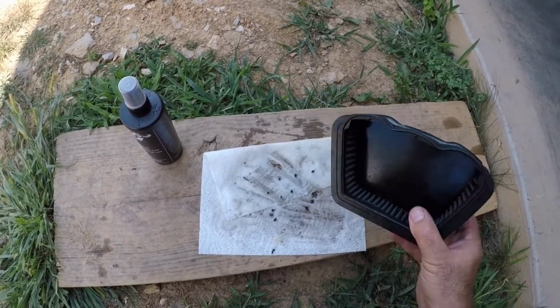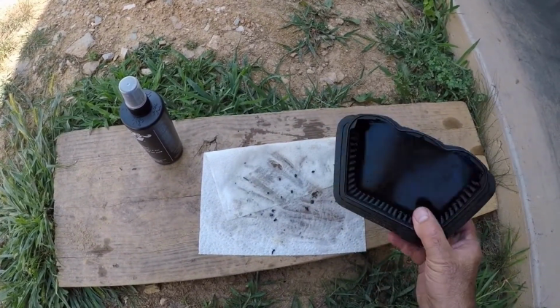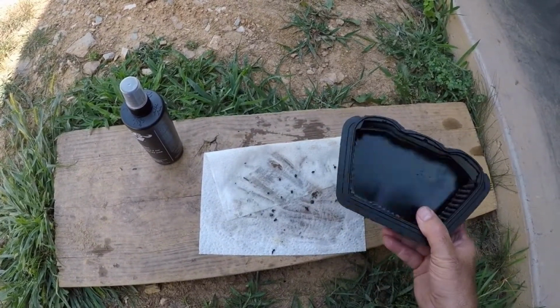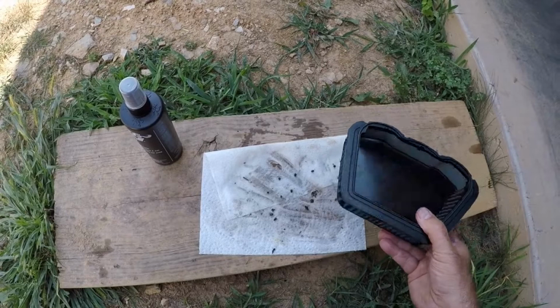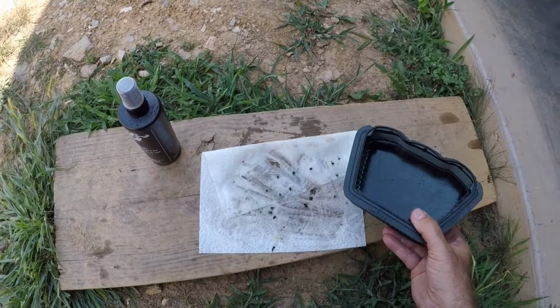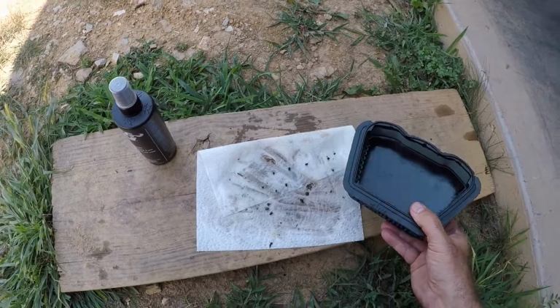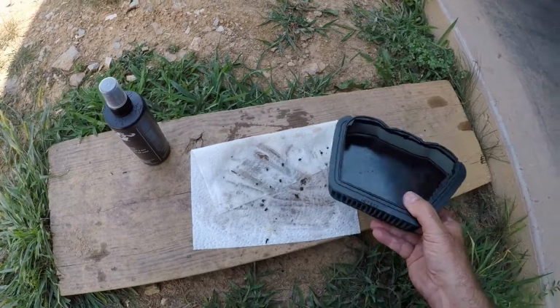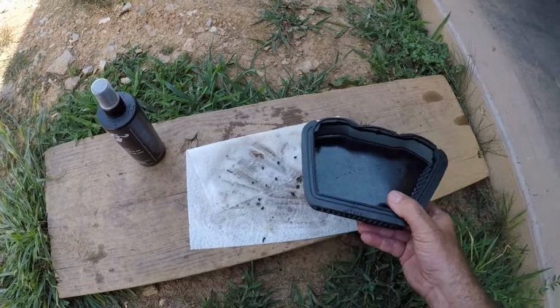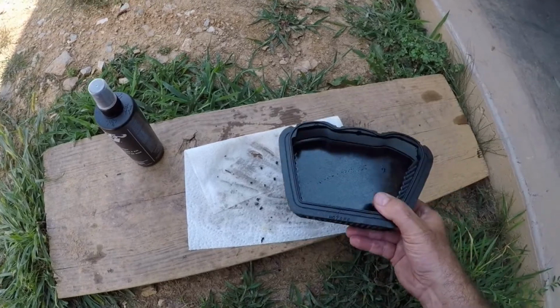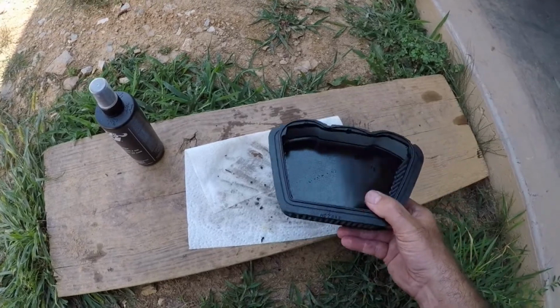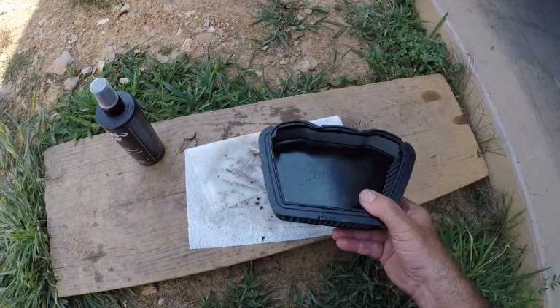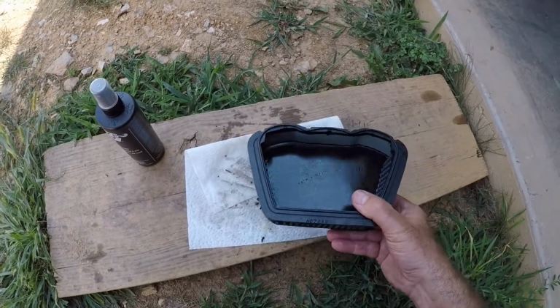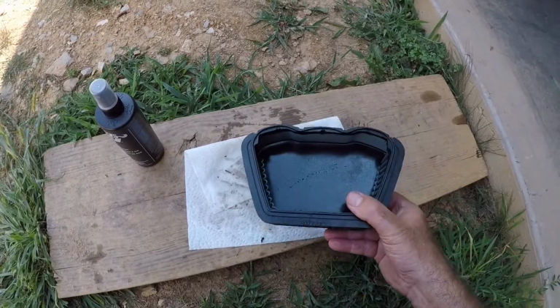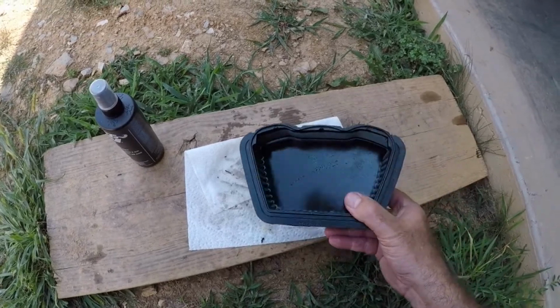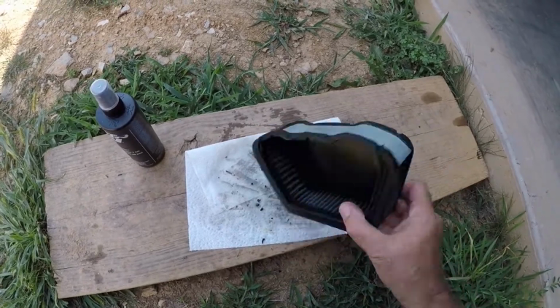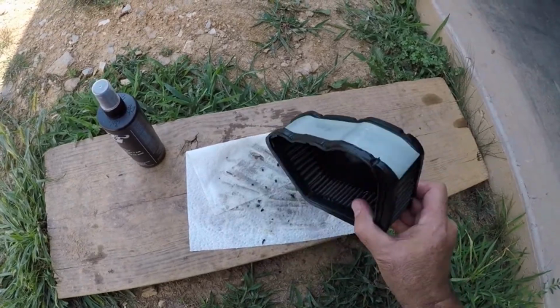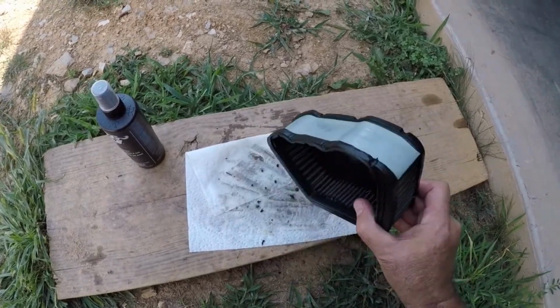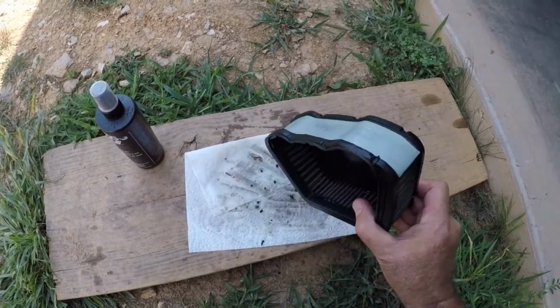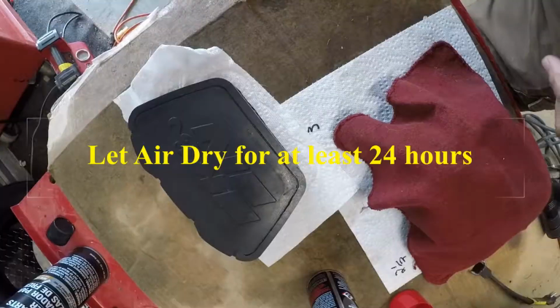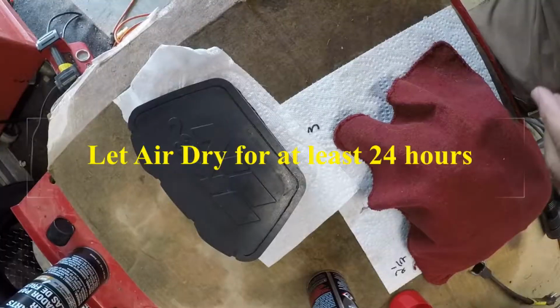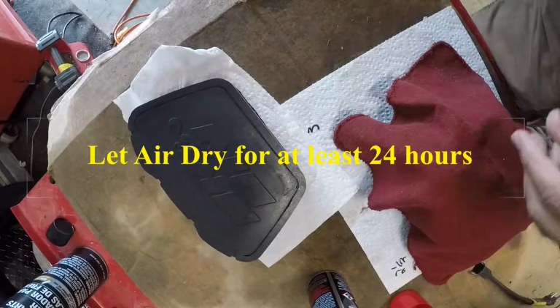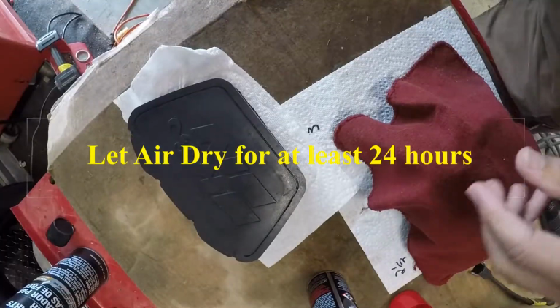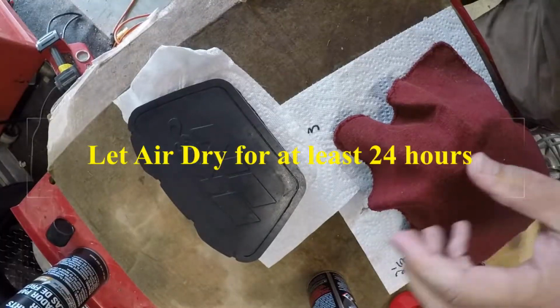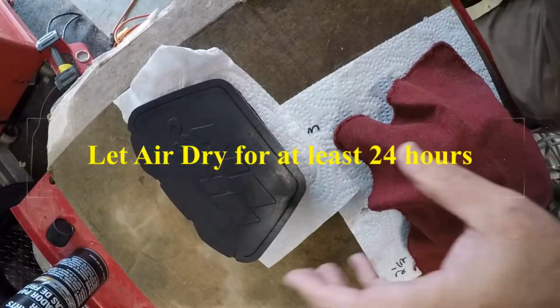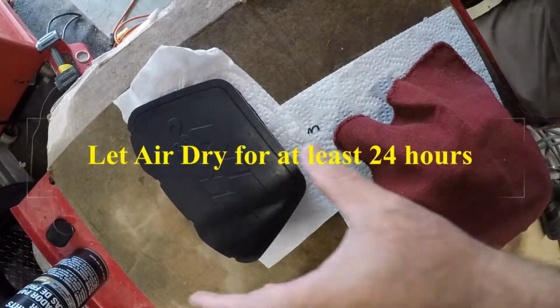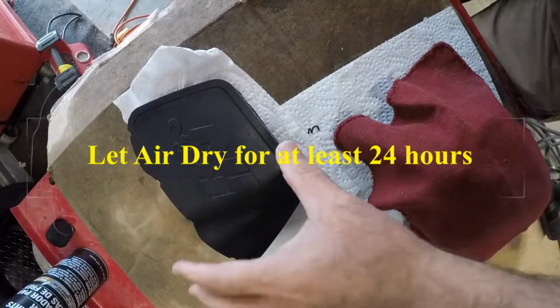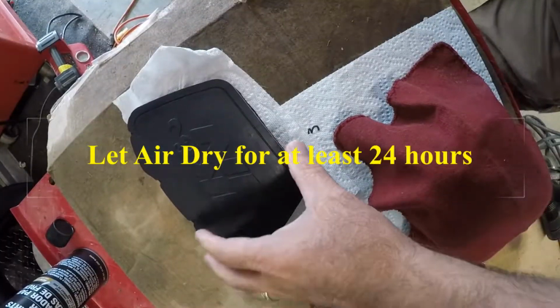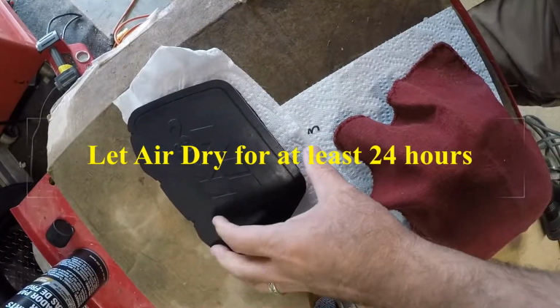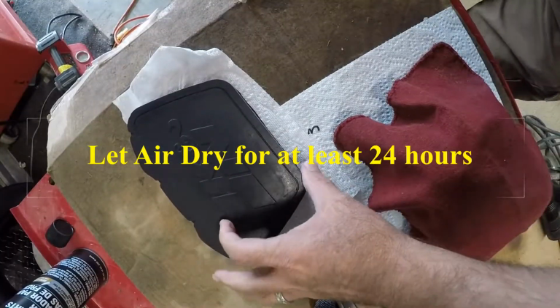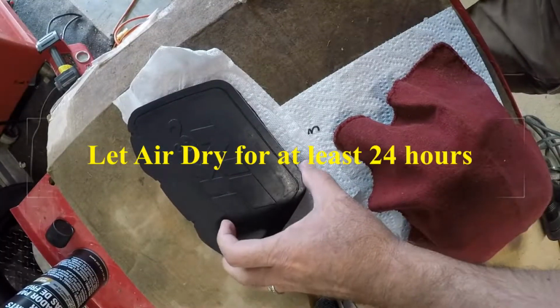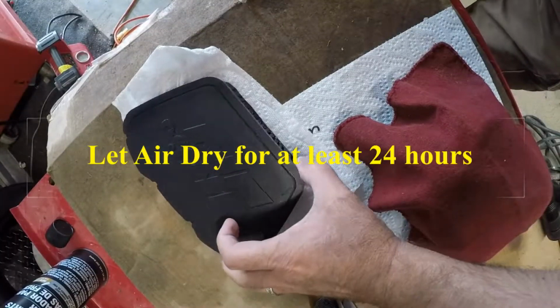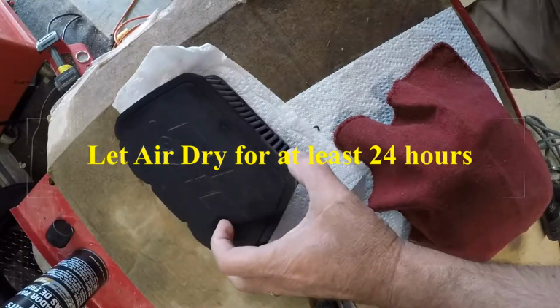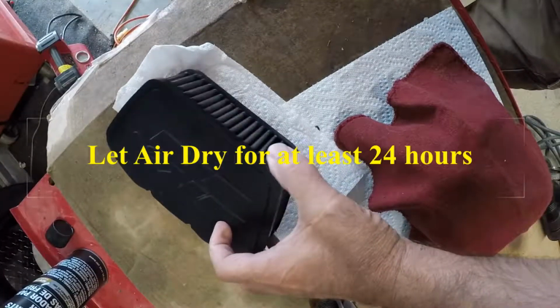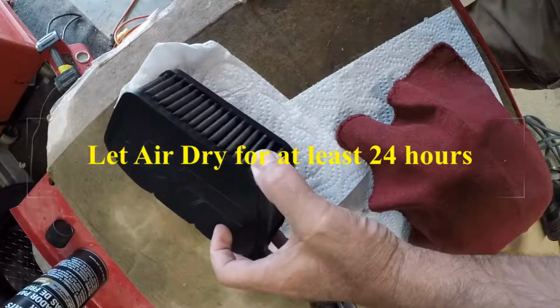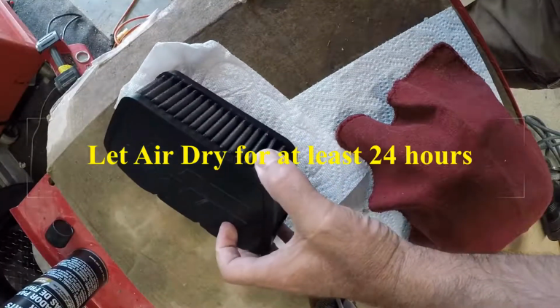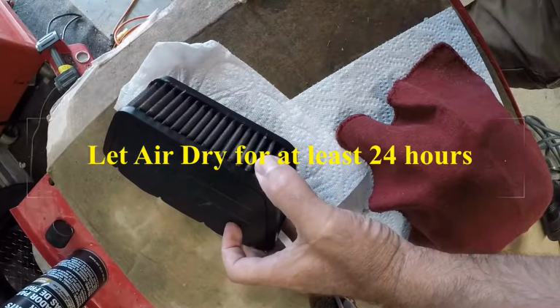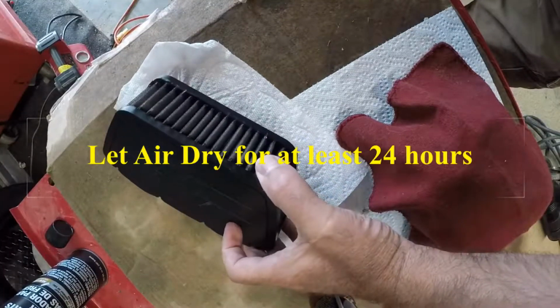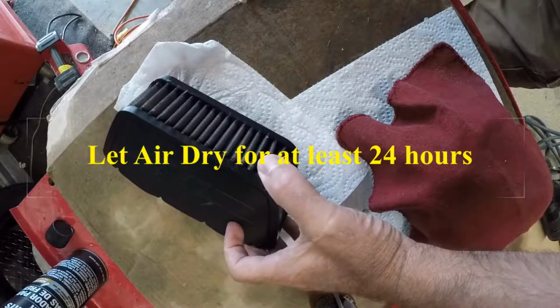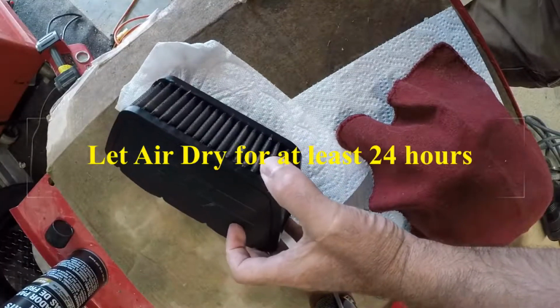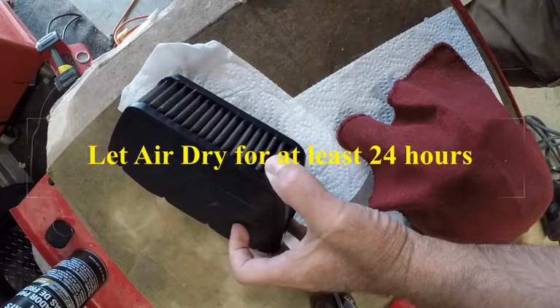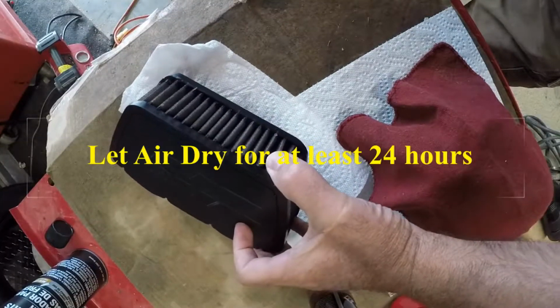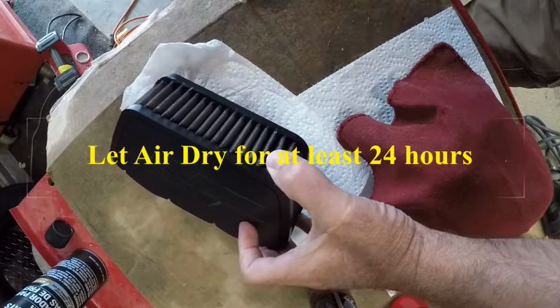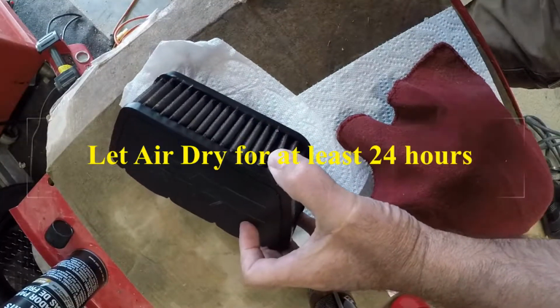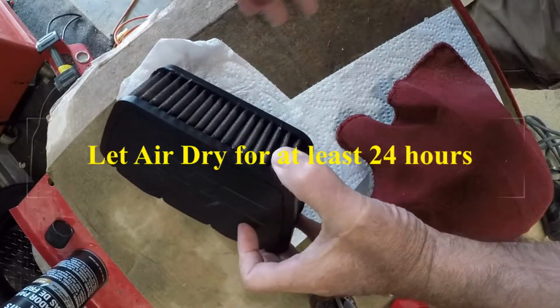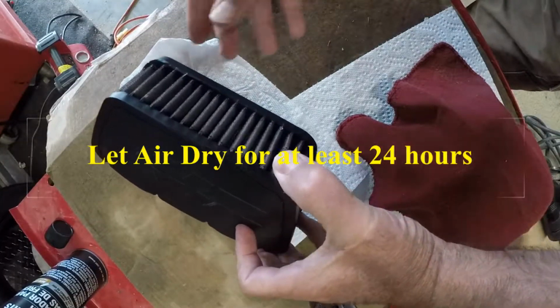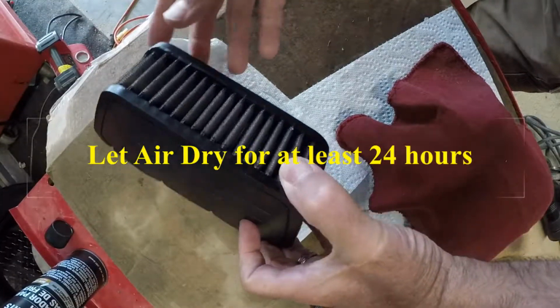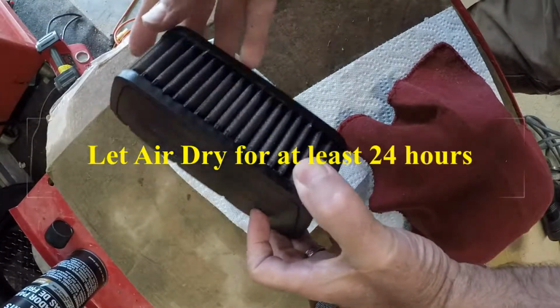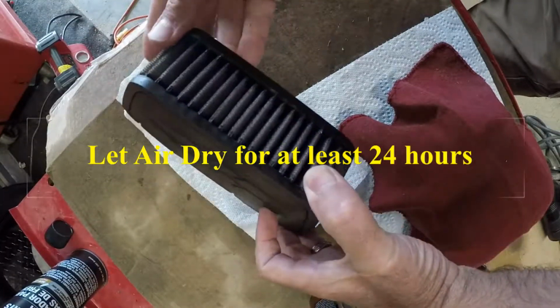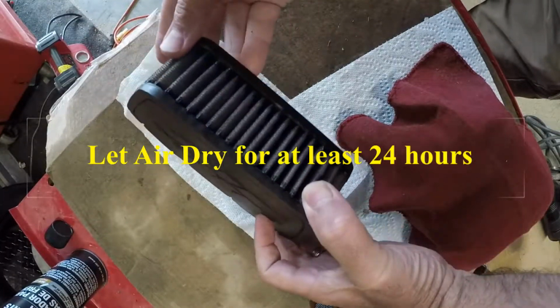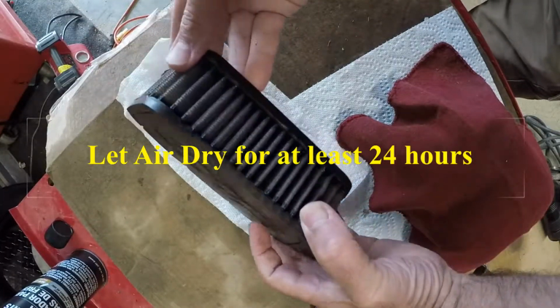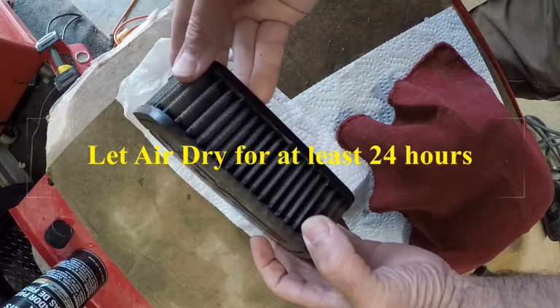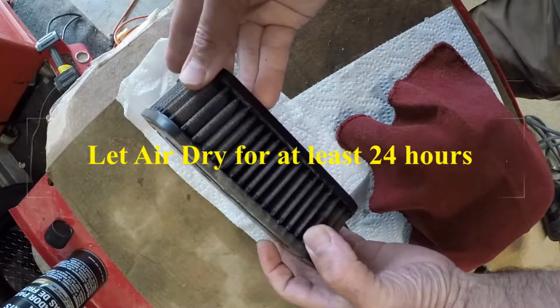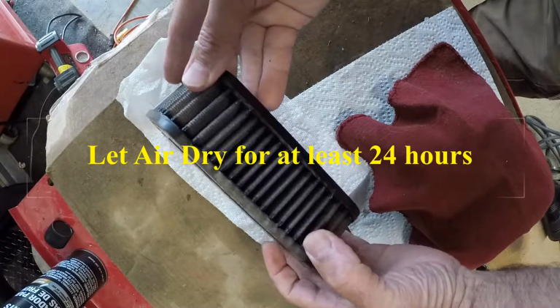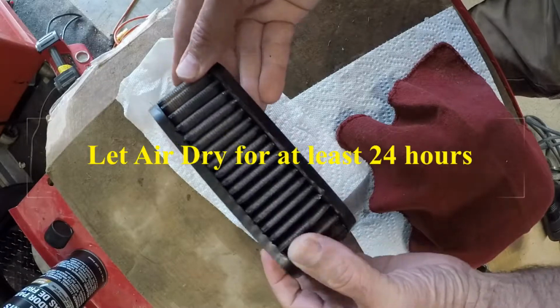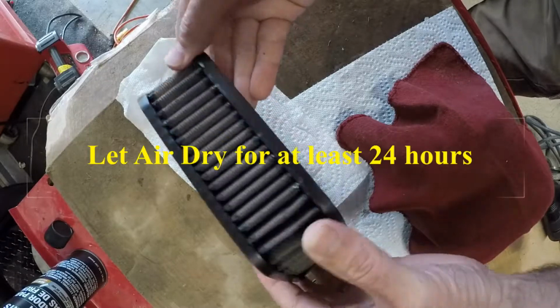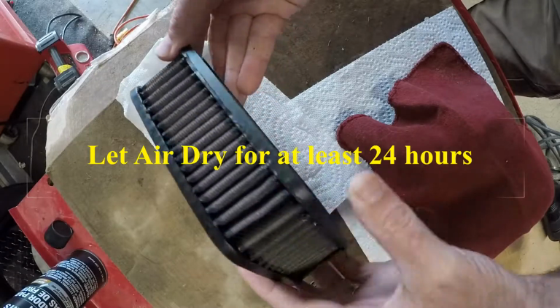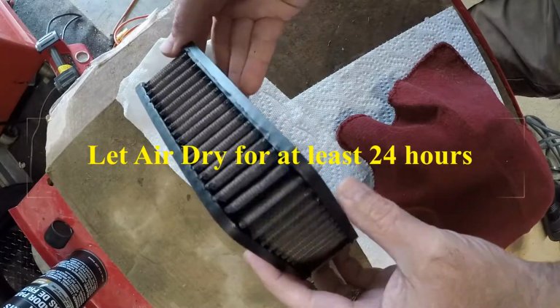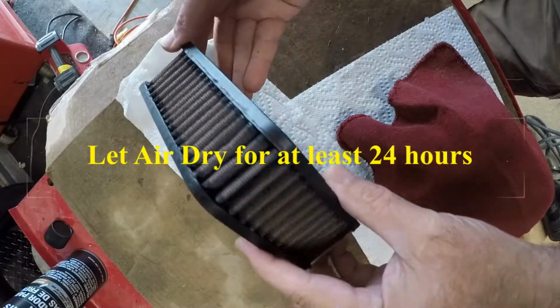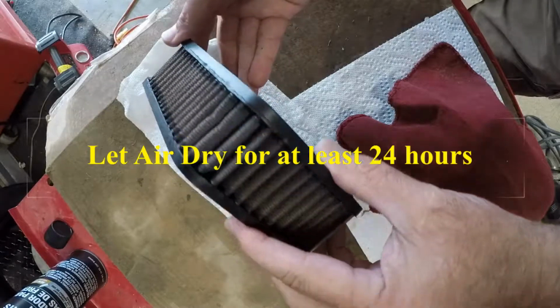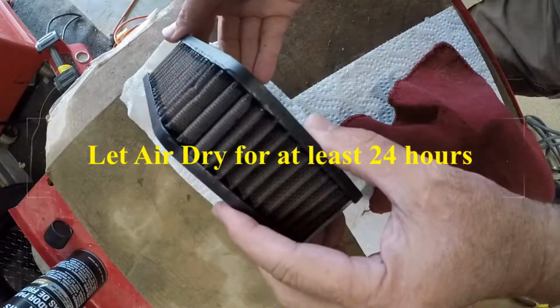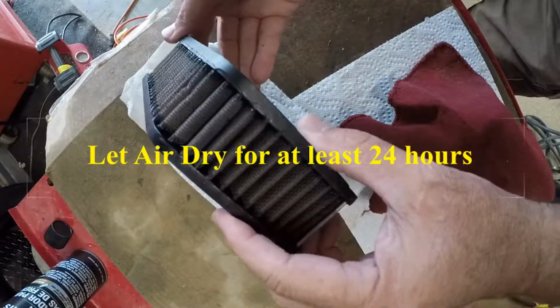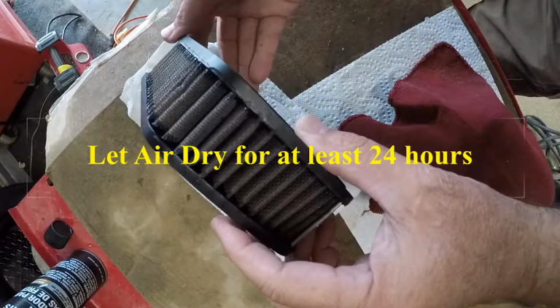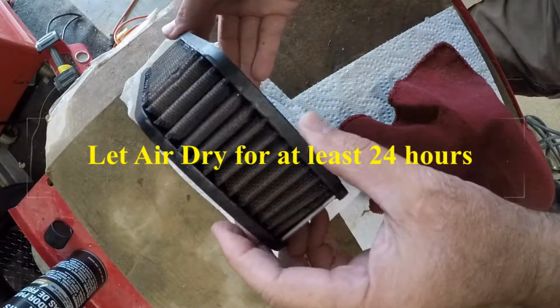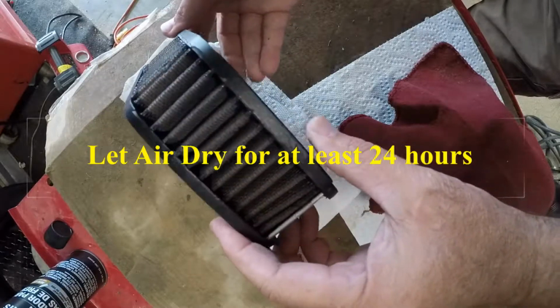I've got to let it dry. I've gone and left this sit to dry it out.